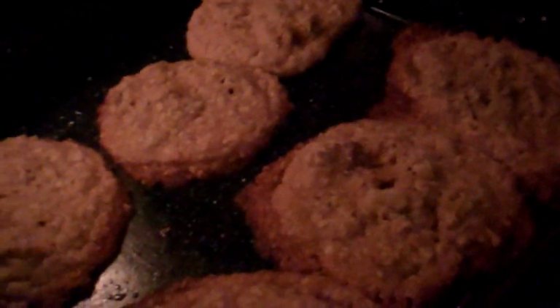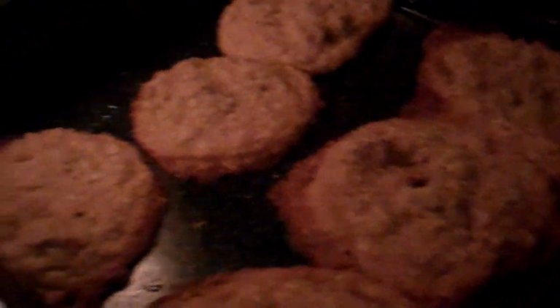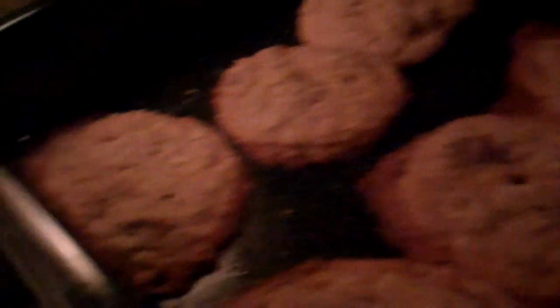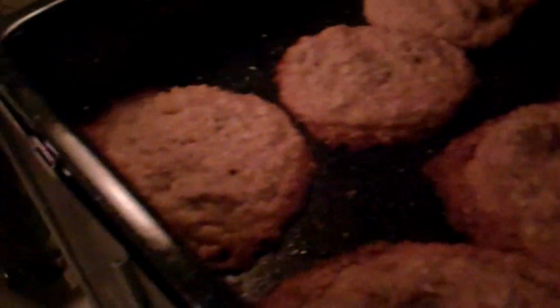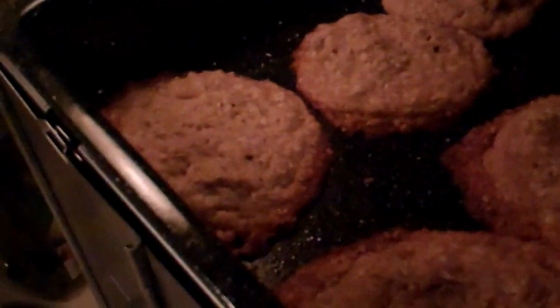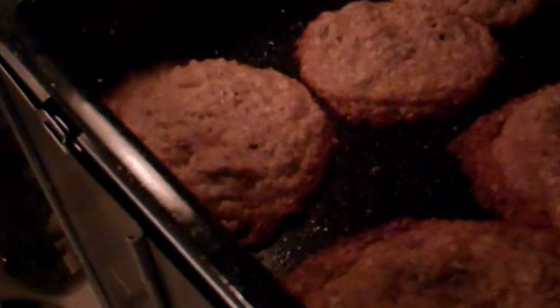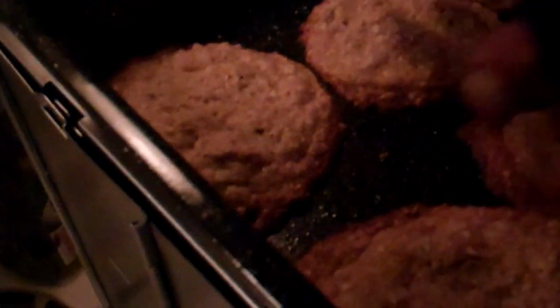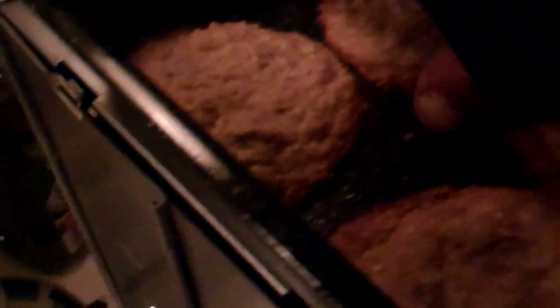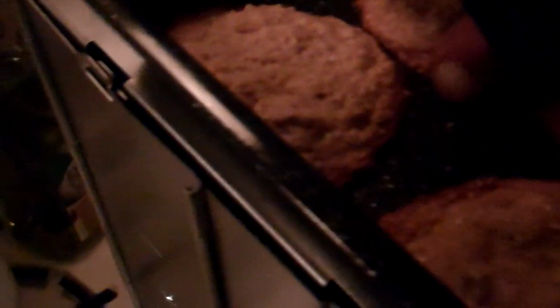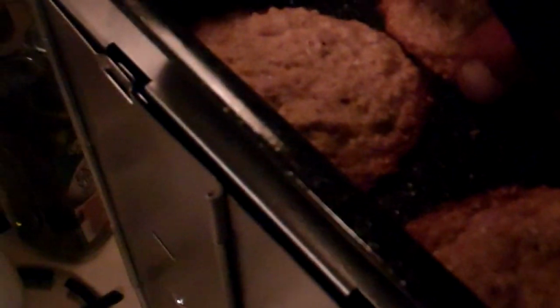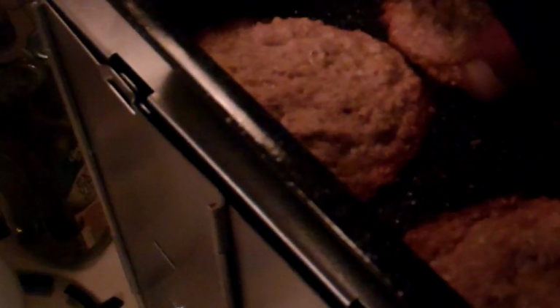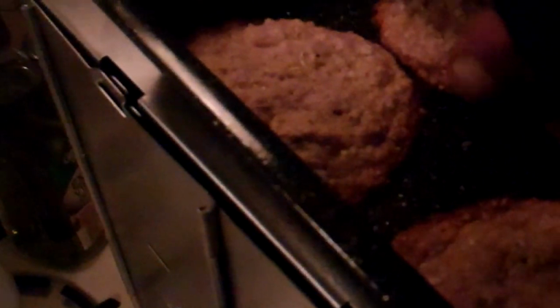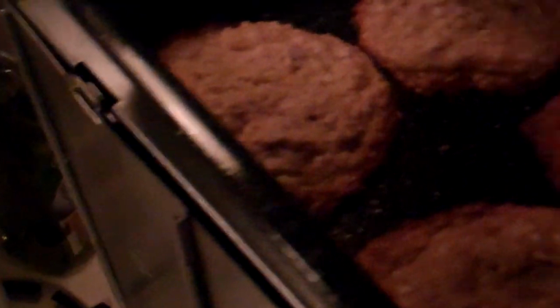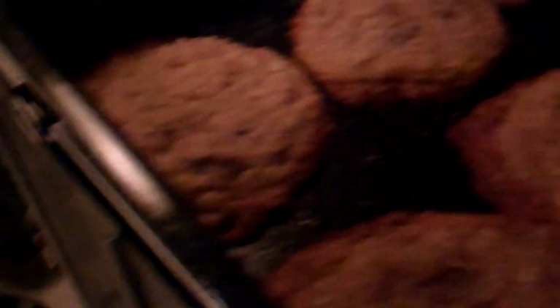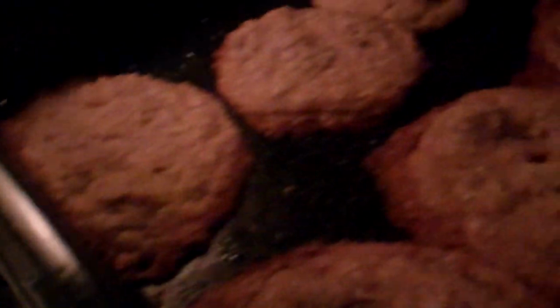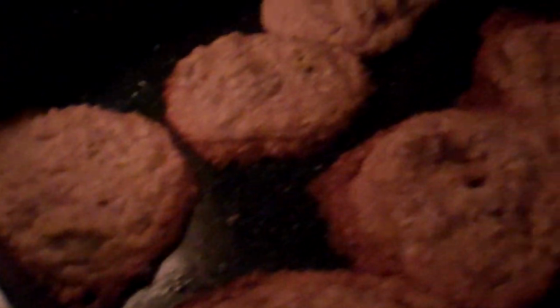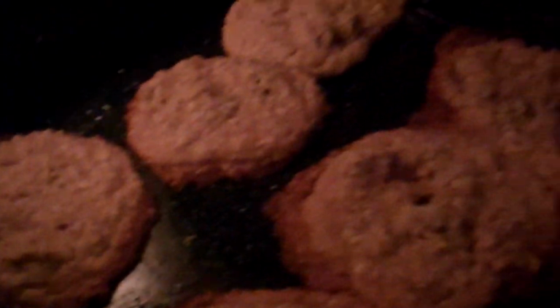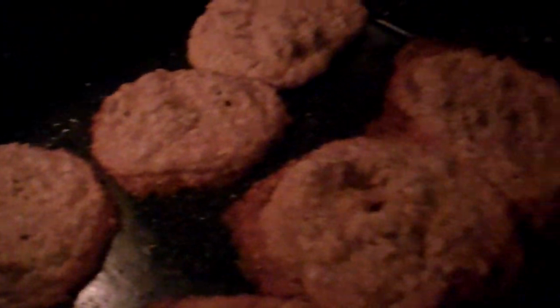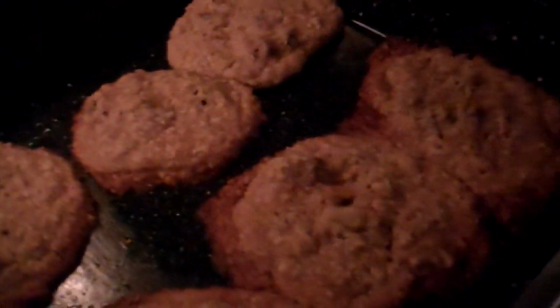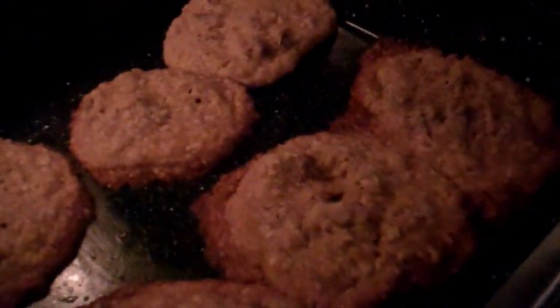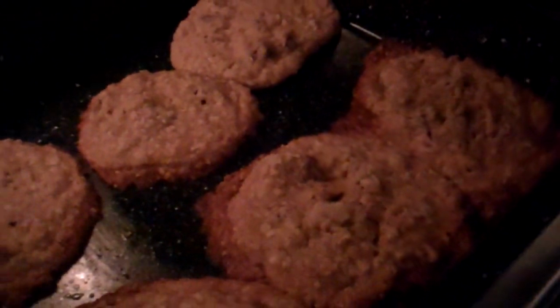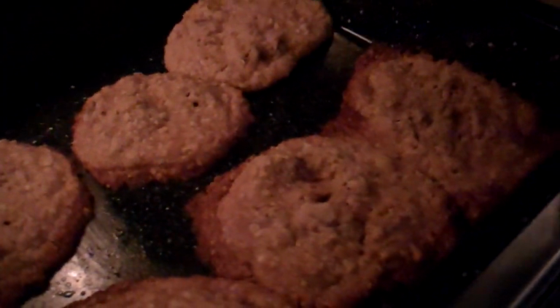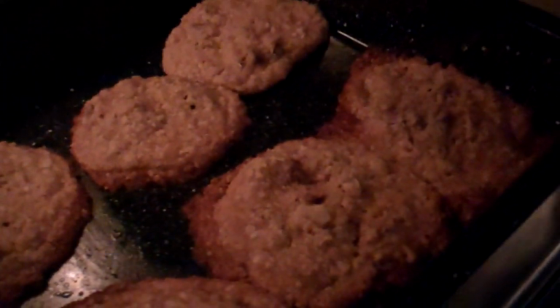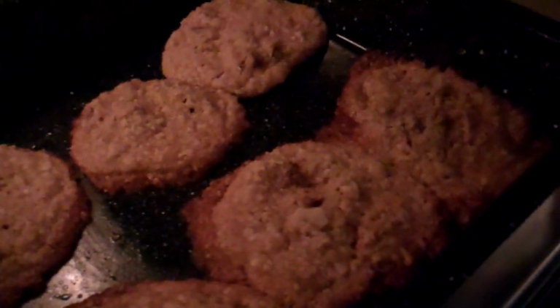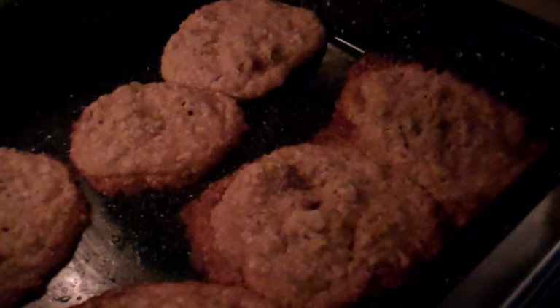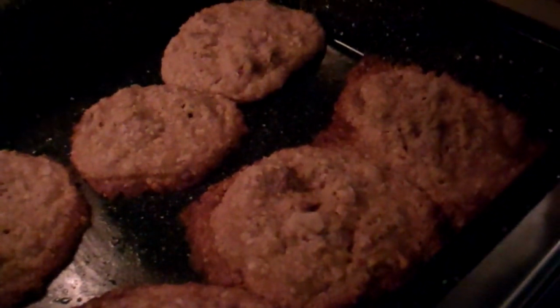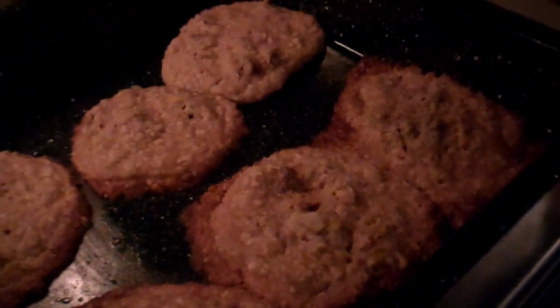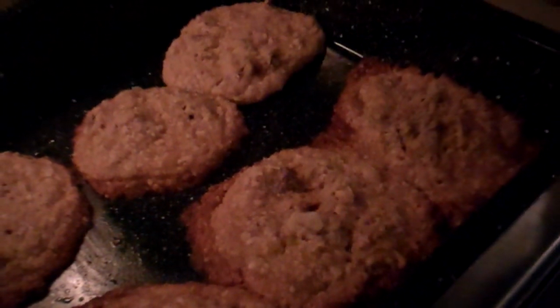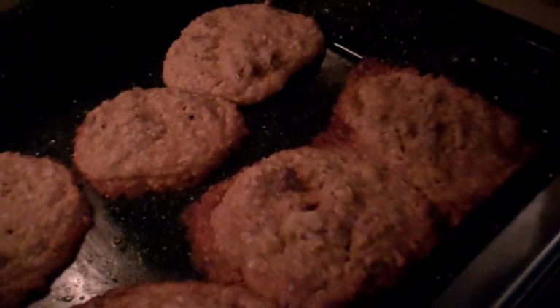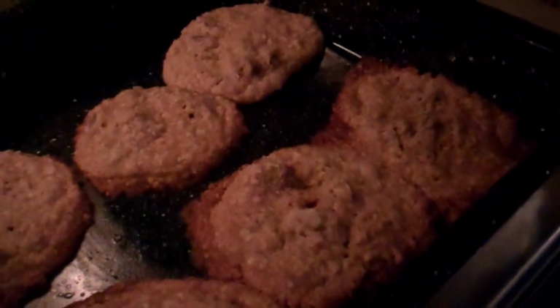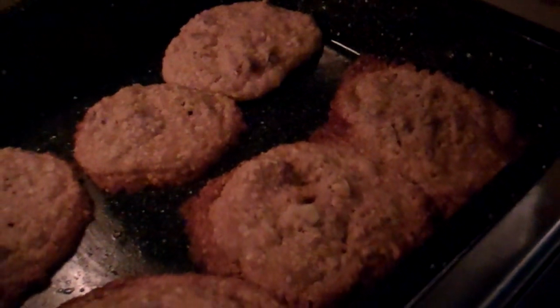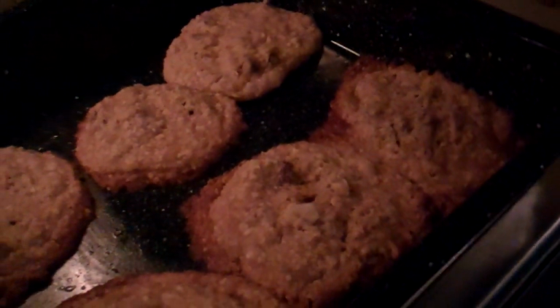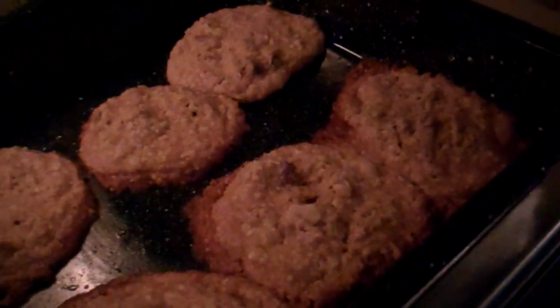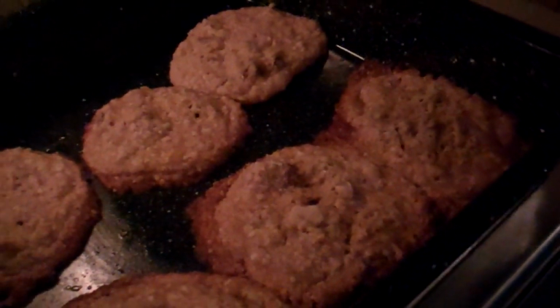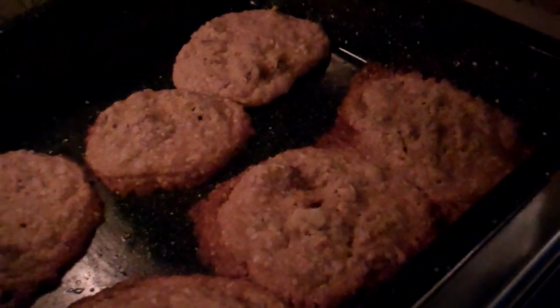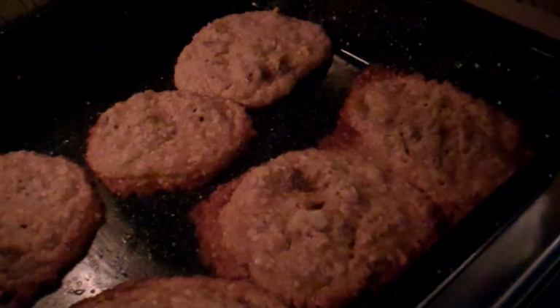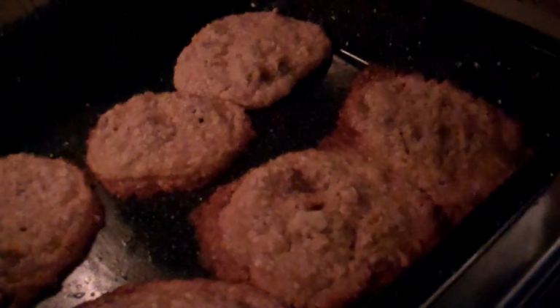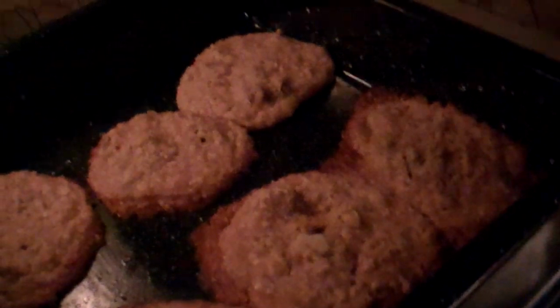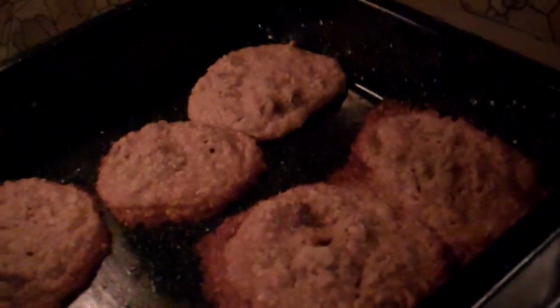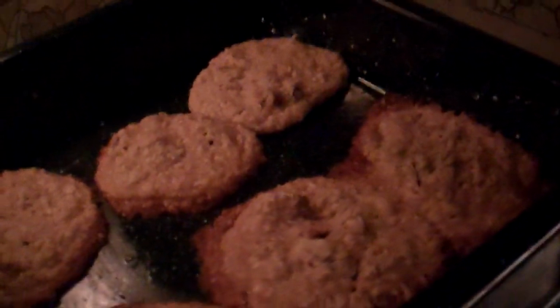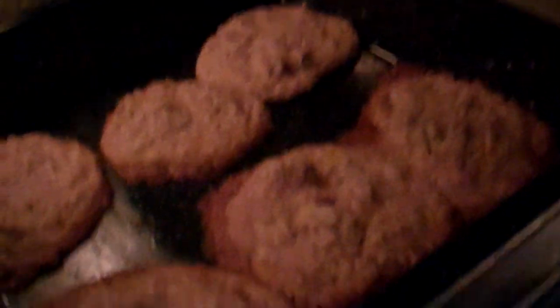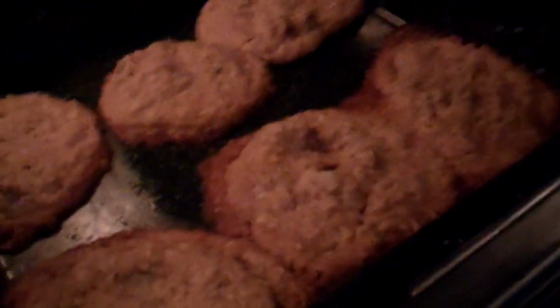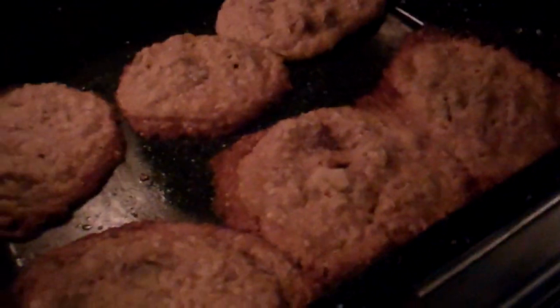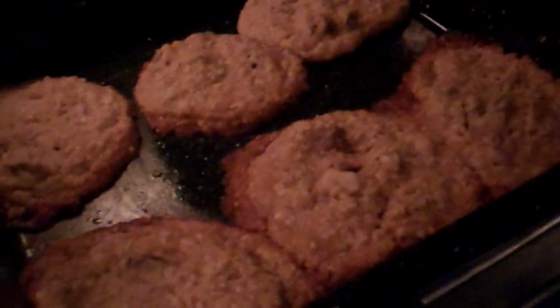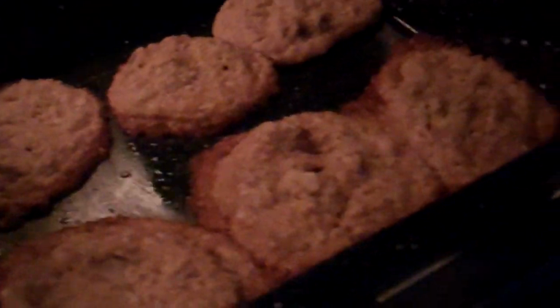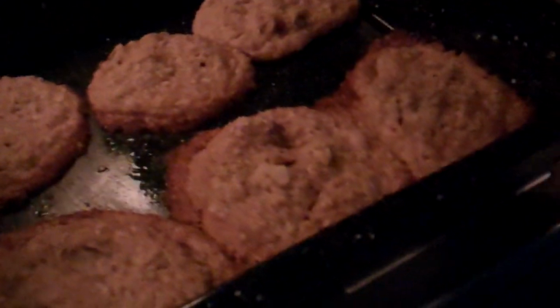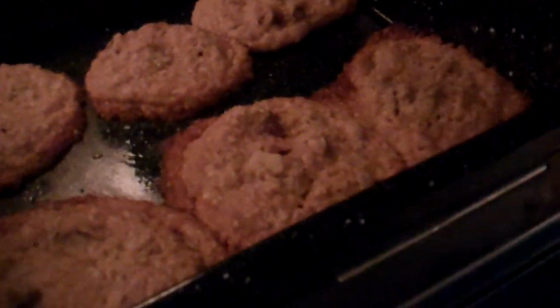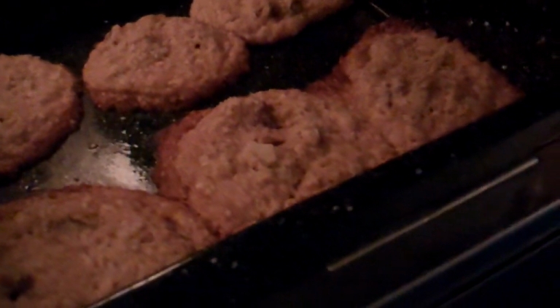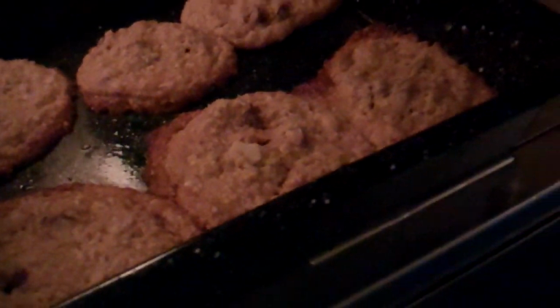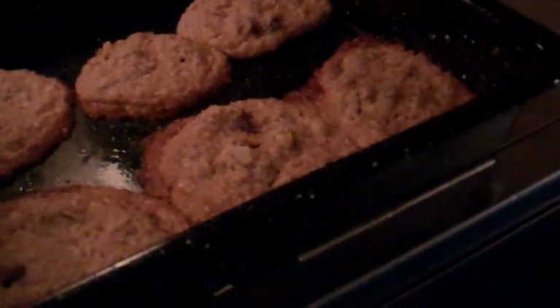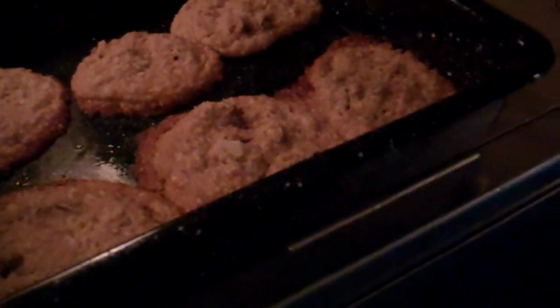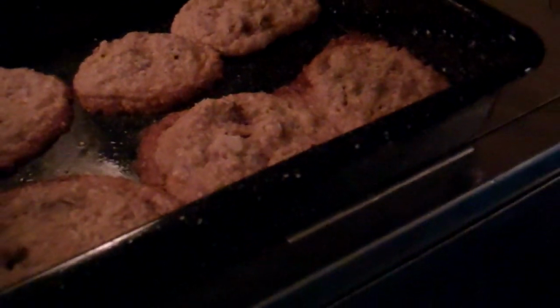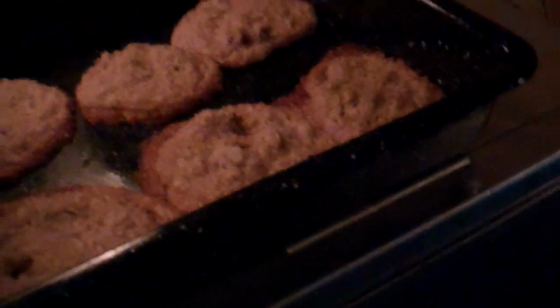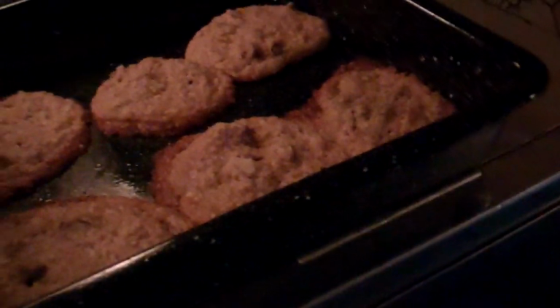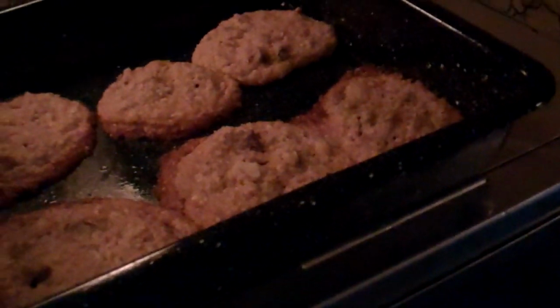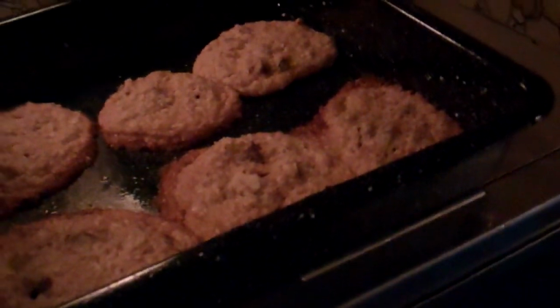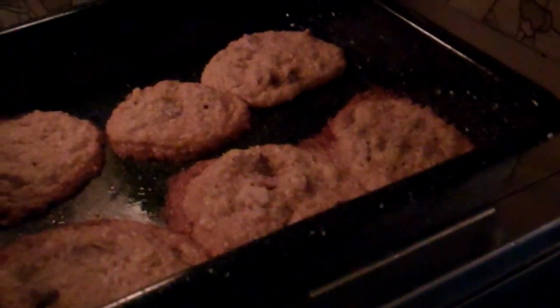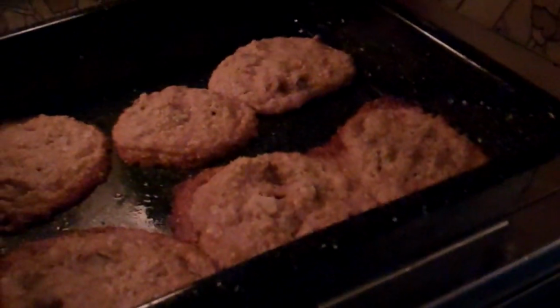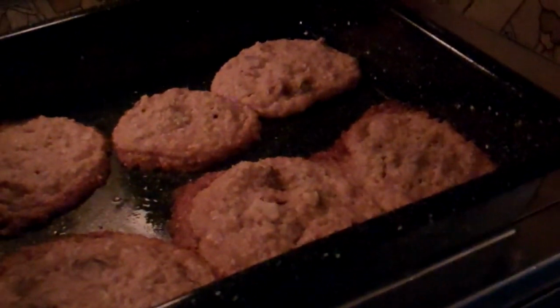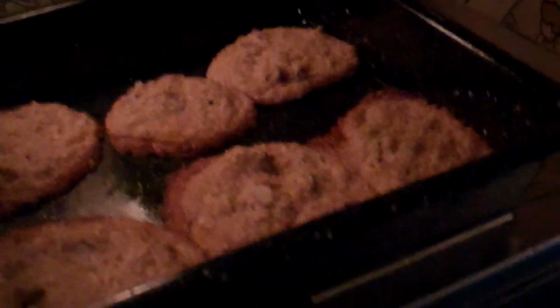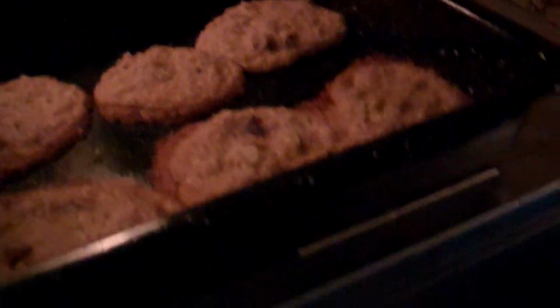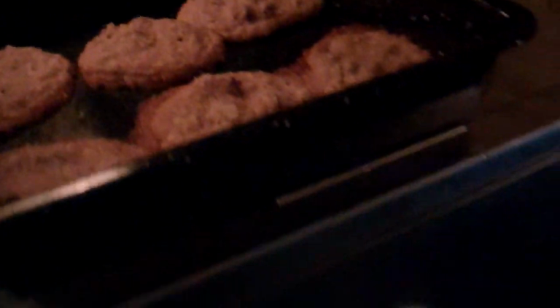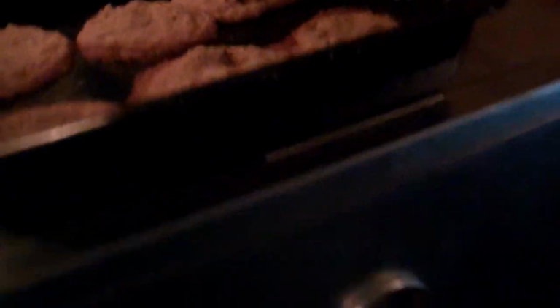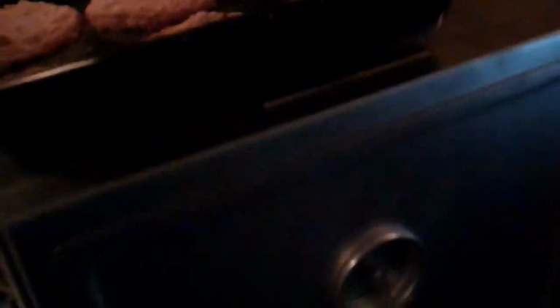And there we have it — oatmeal cookies! Really looking forward to trying other things in this Coleman camp oven.